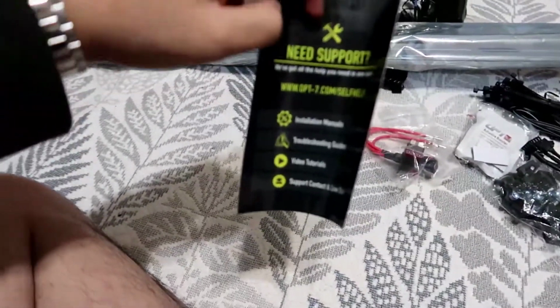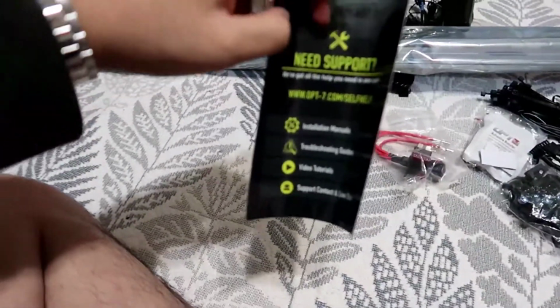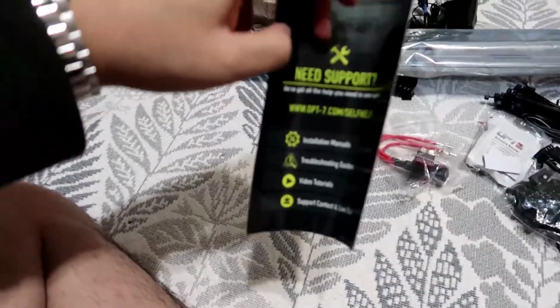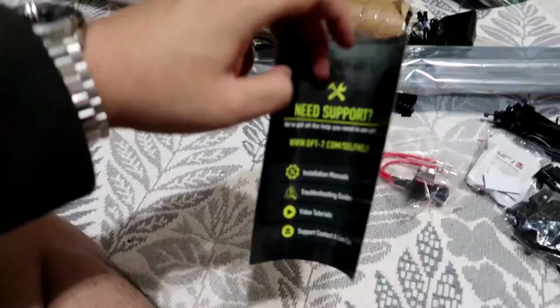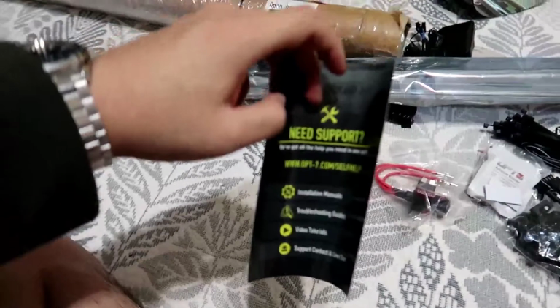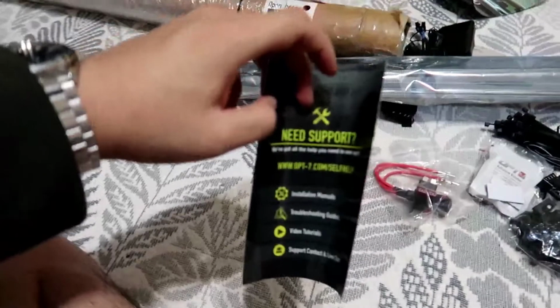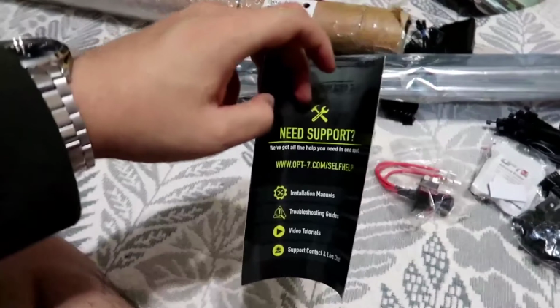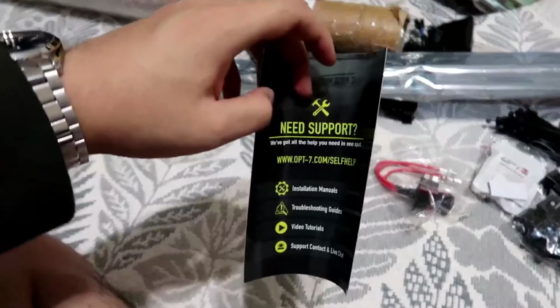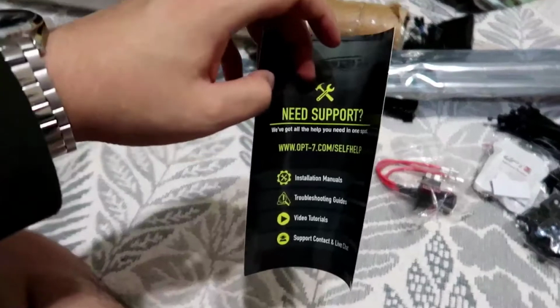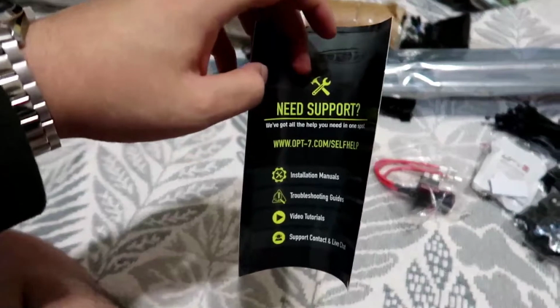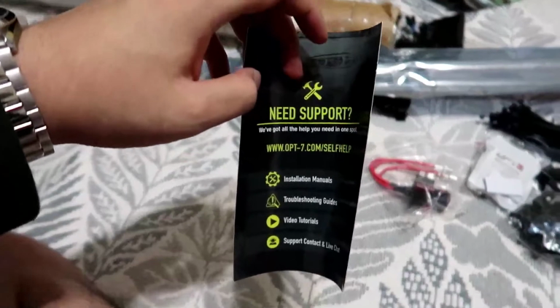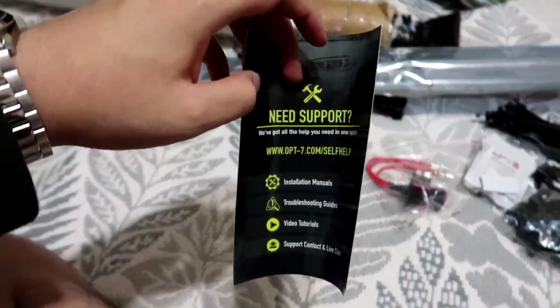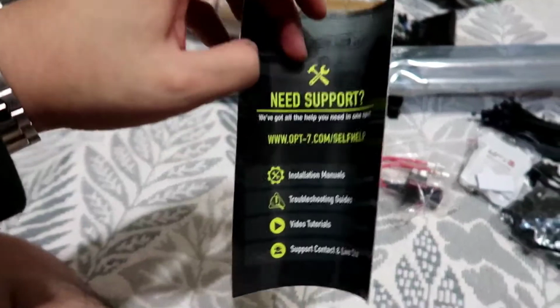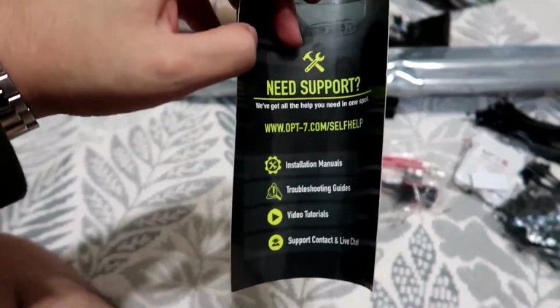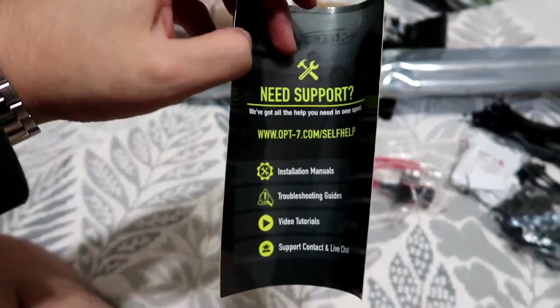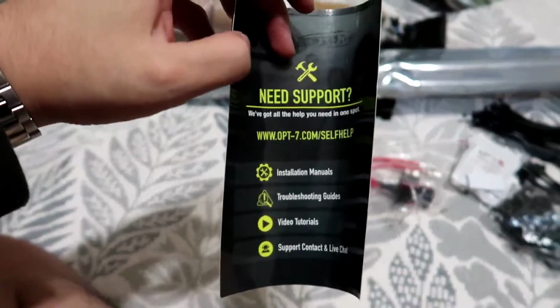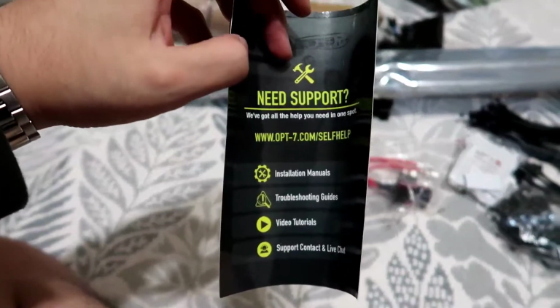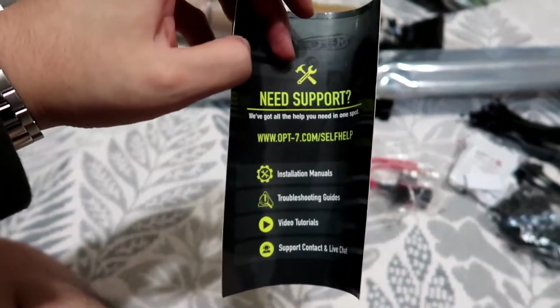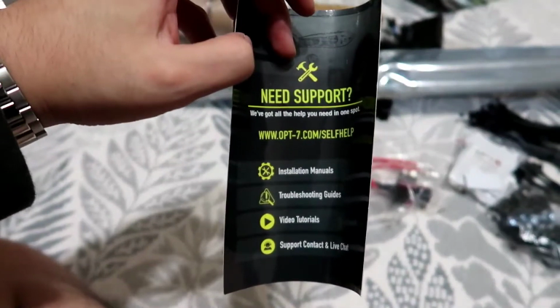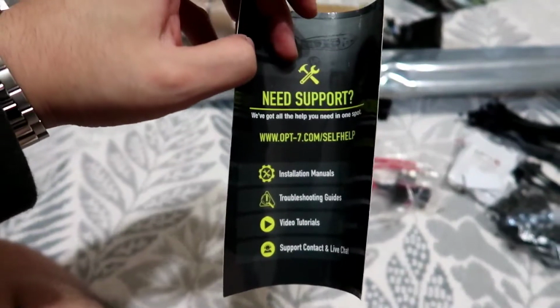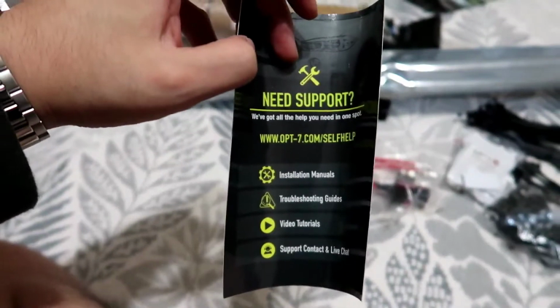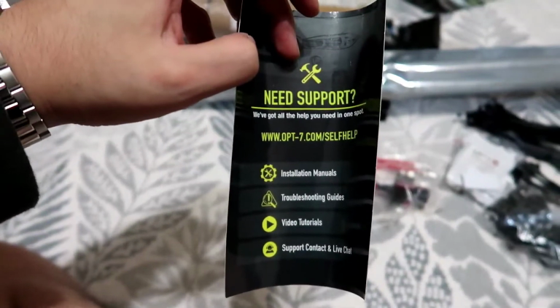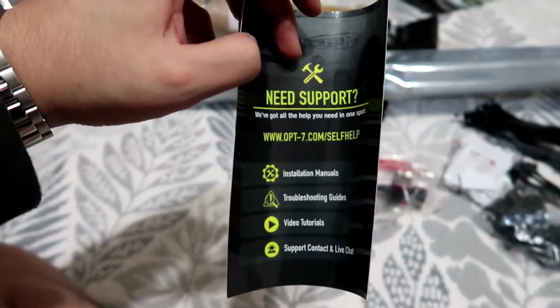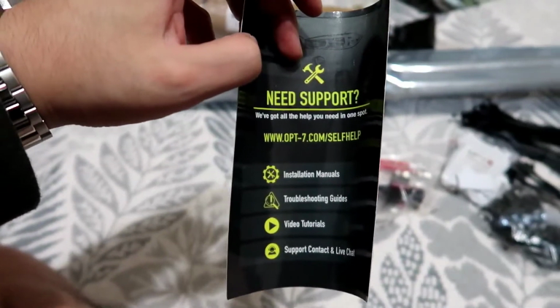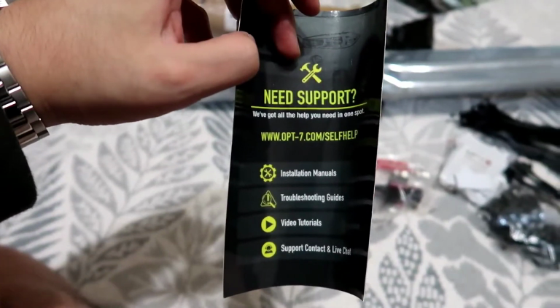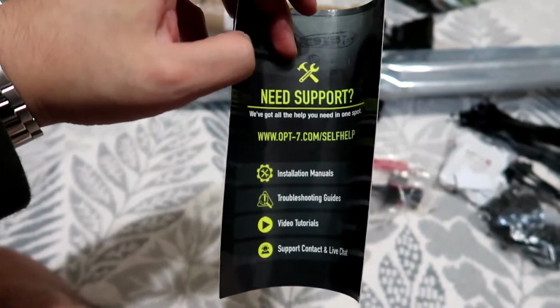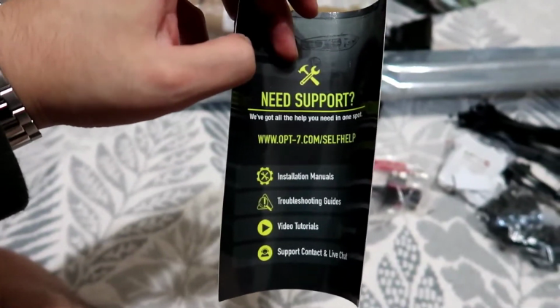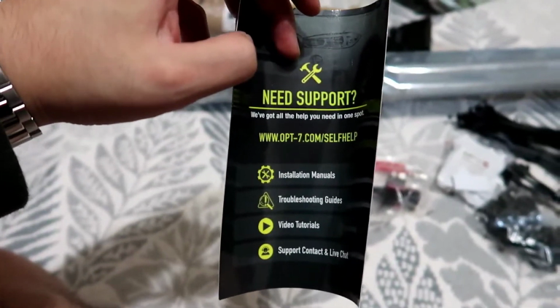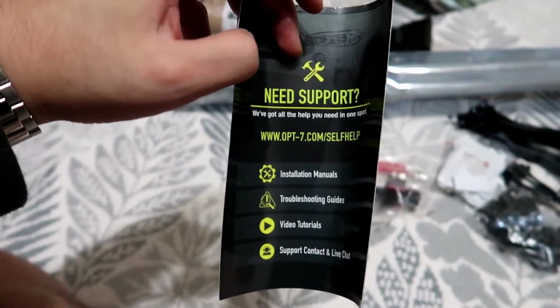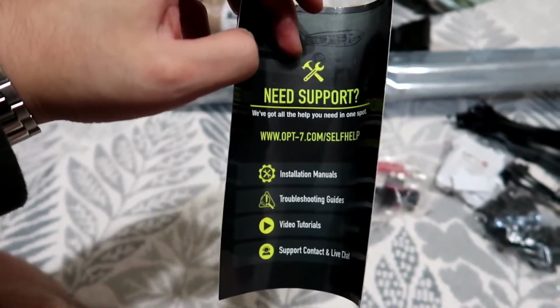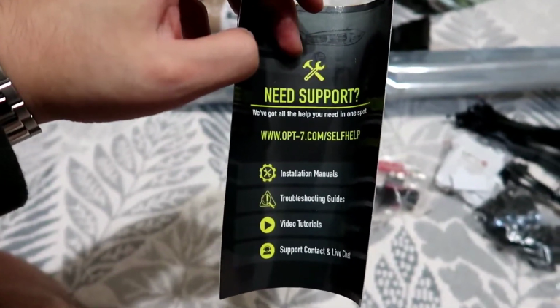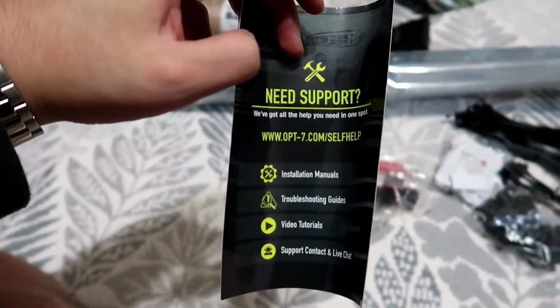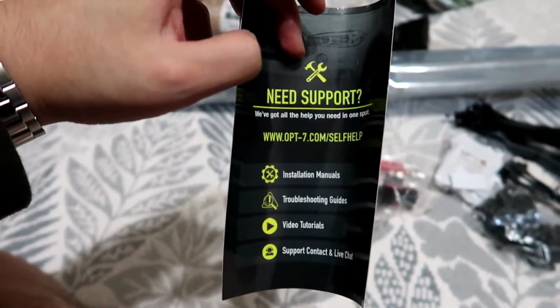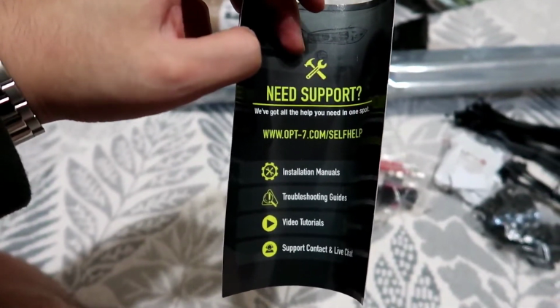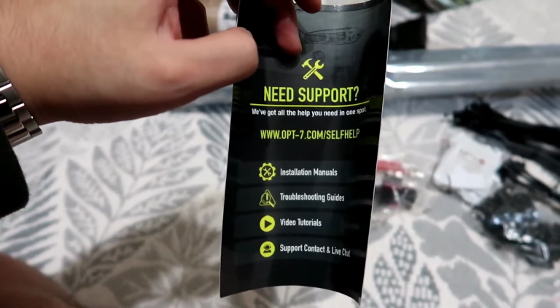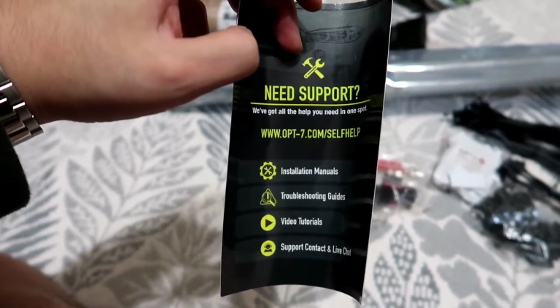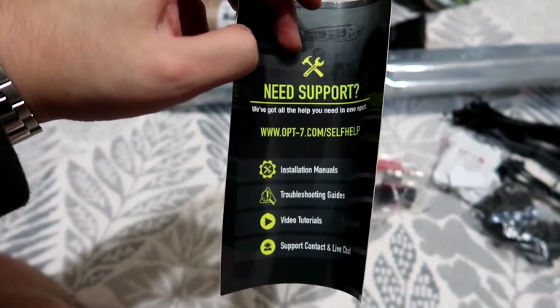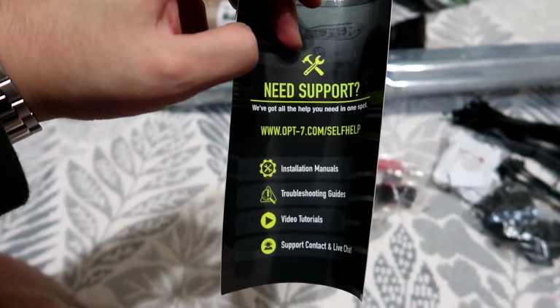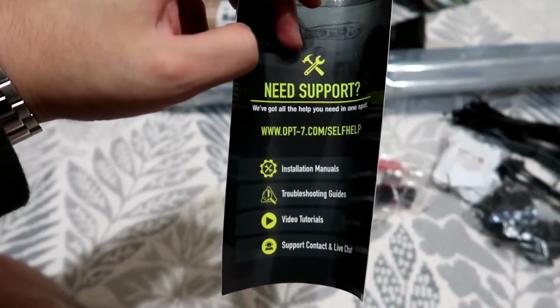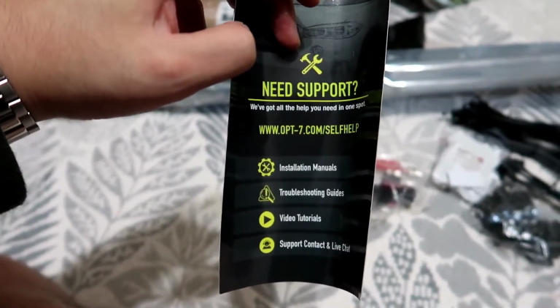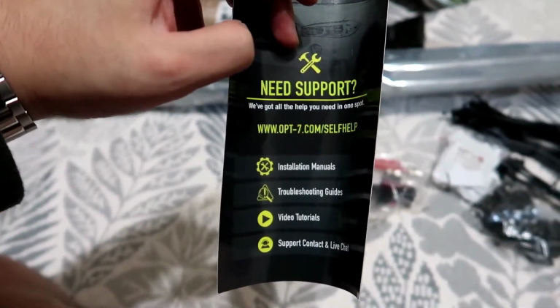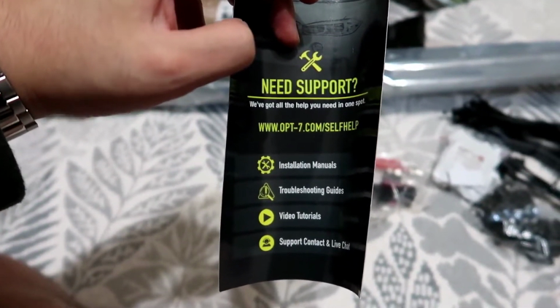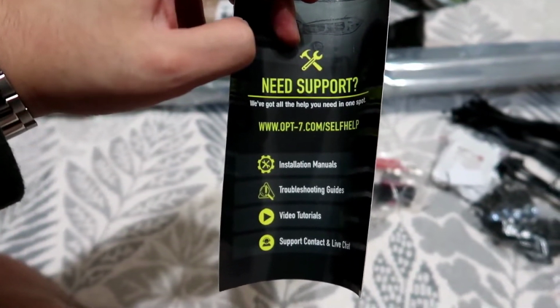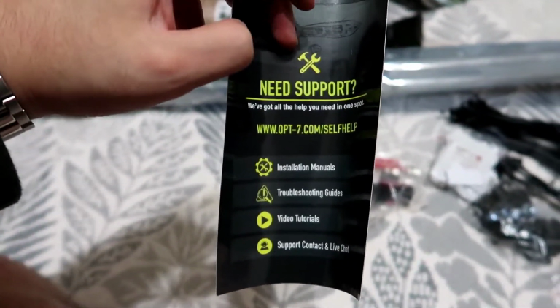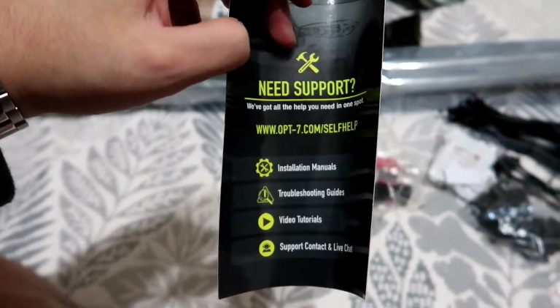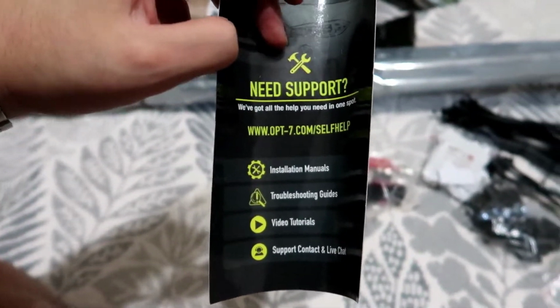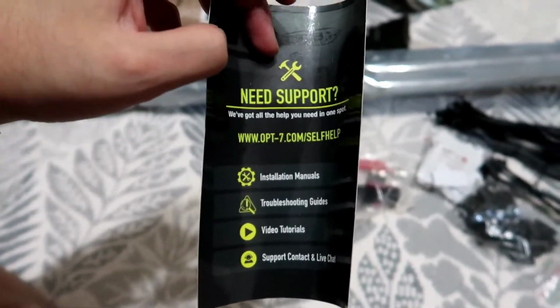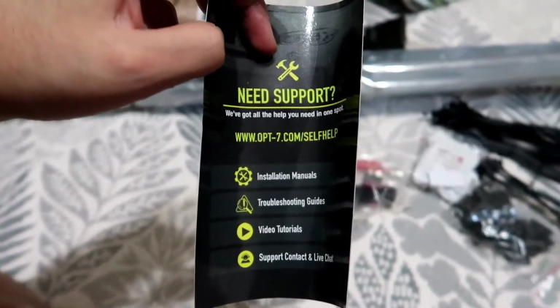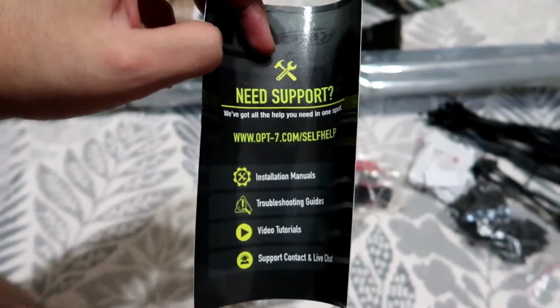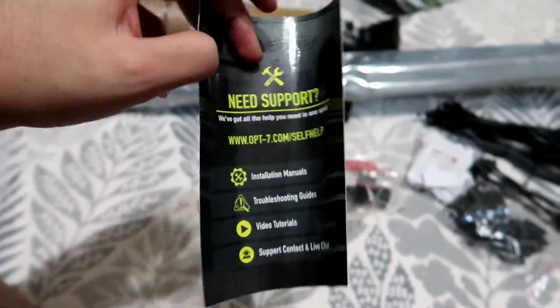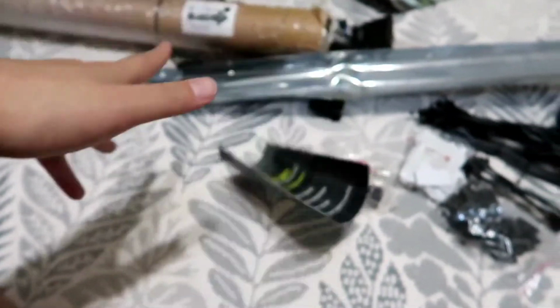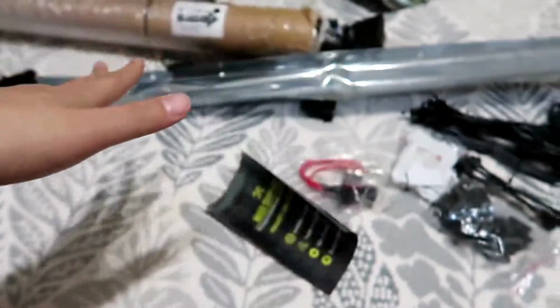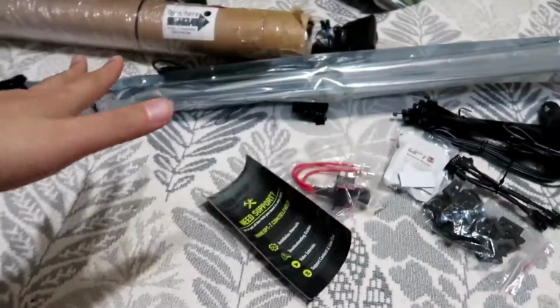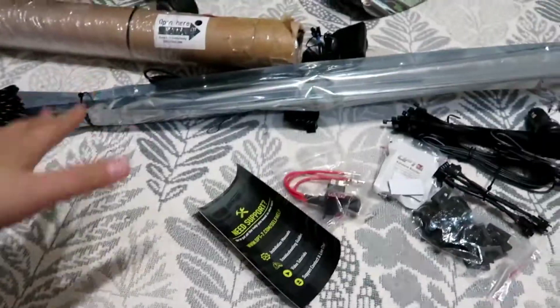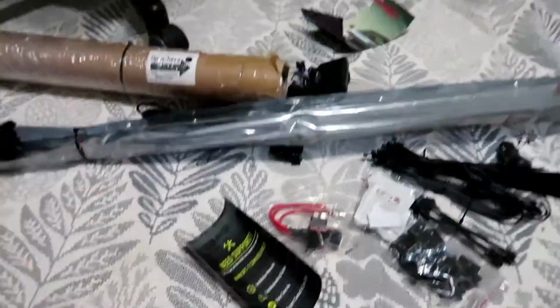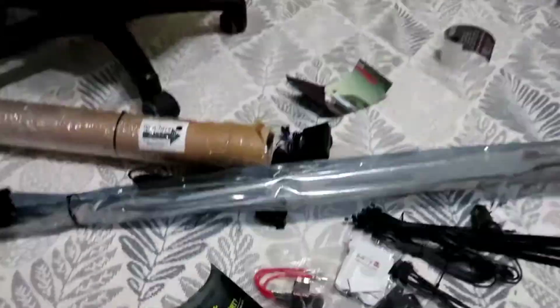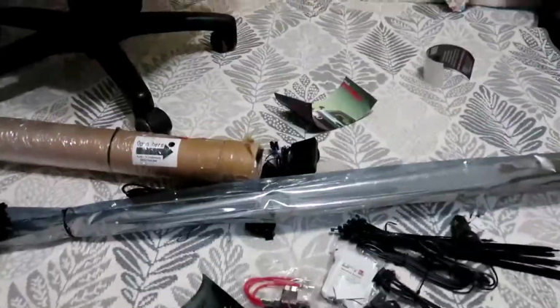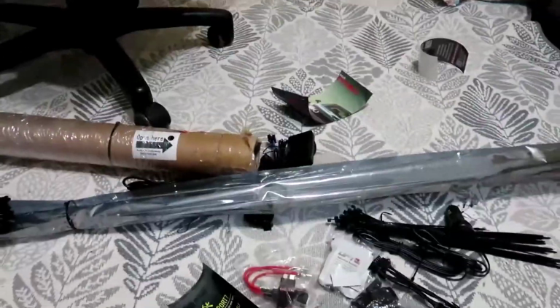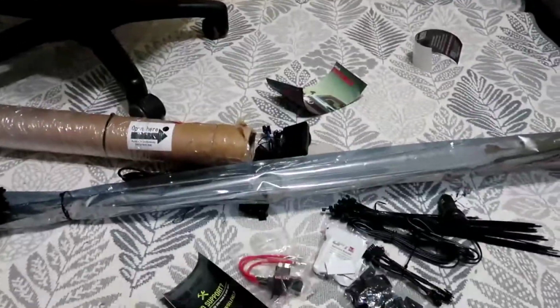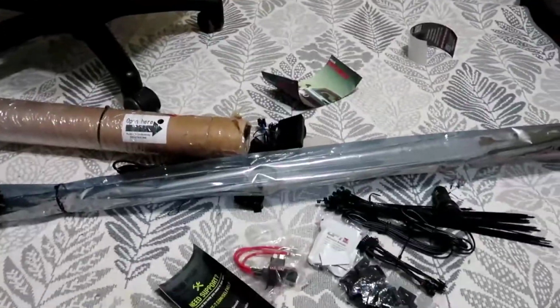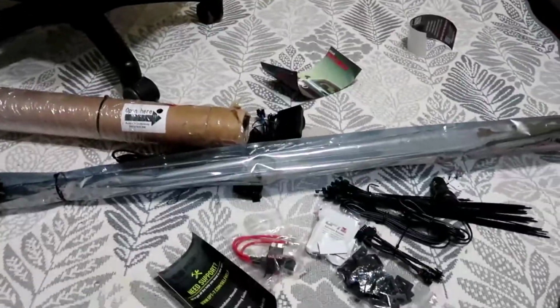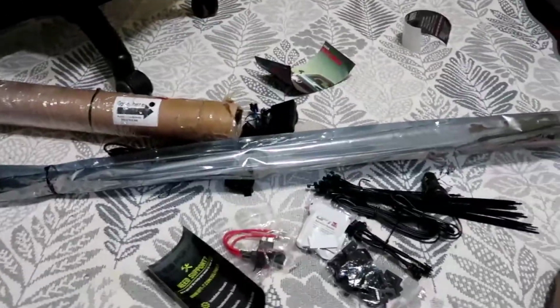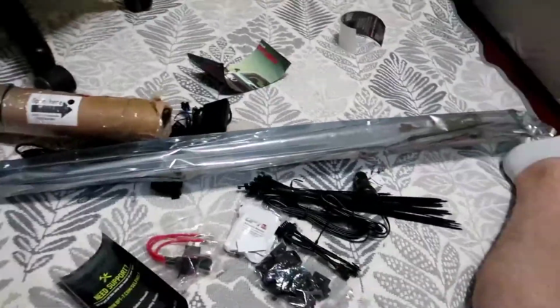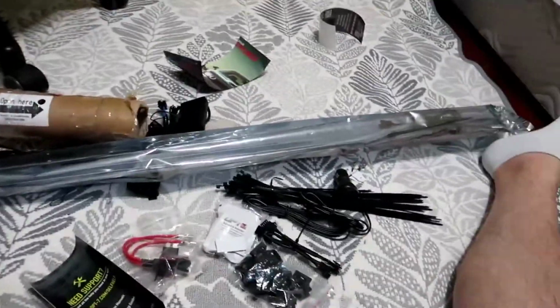We need to go into that website and search for the installation manual and get going.